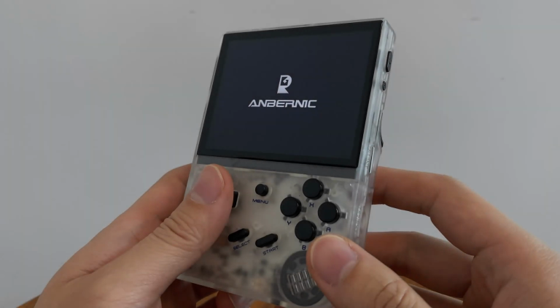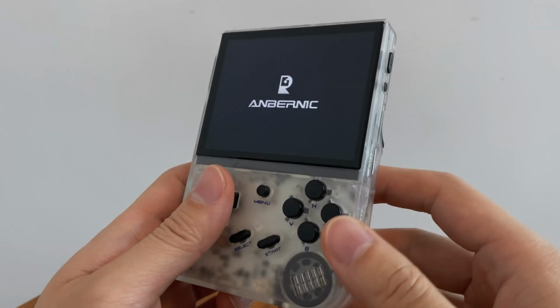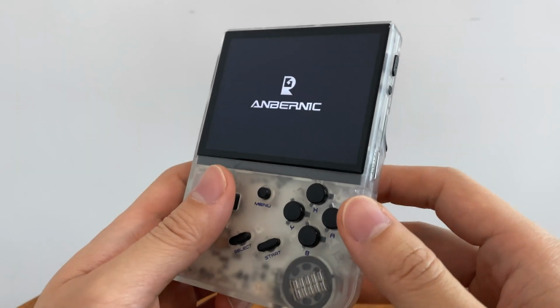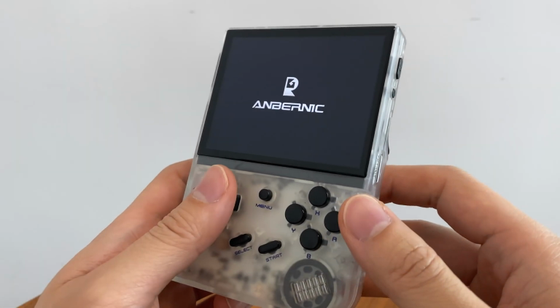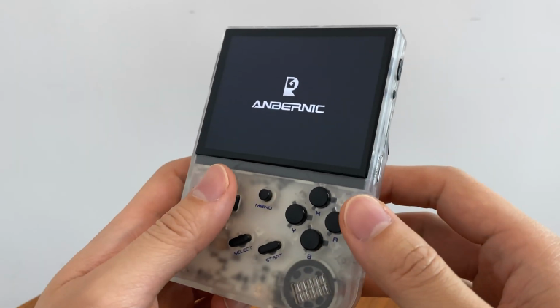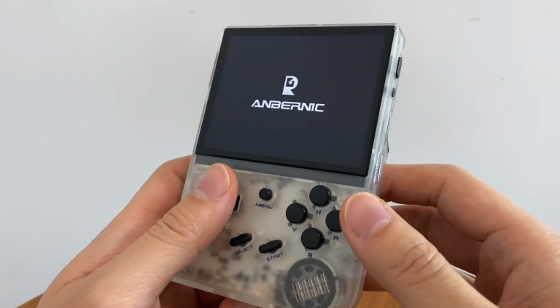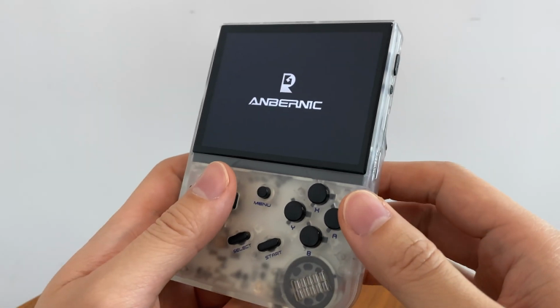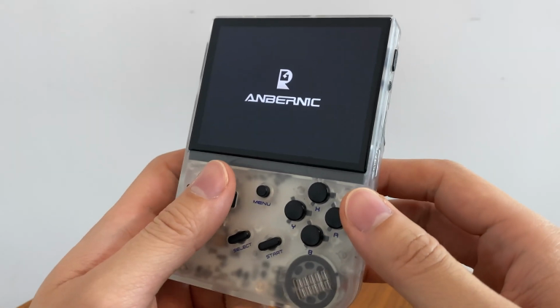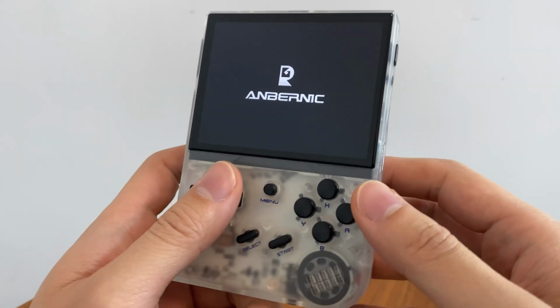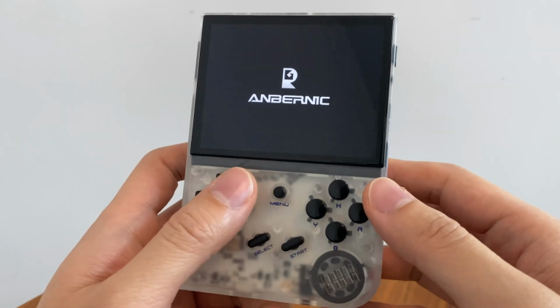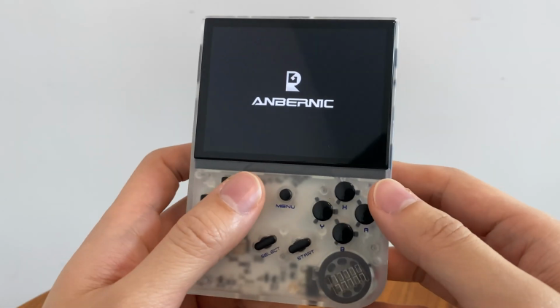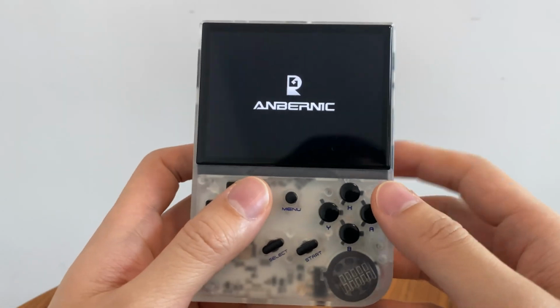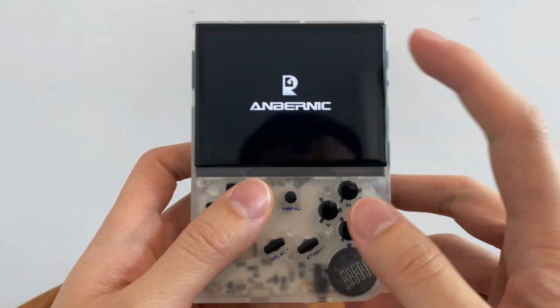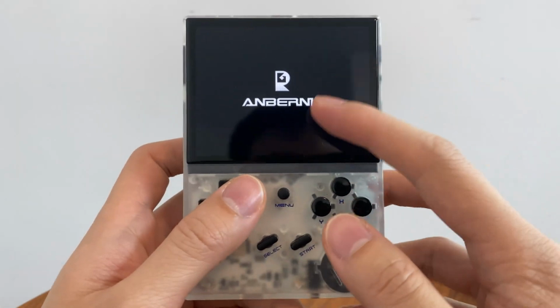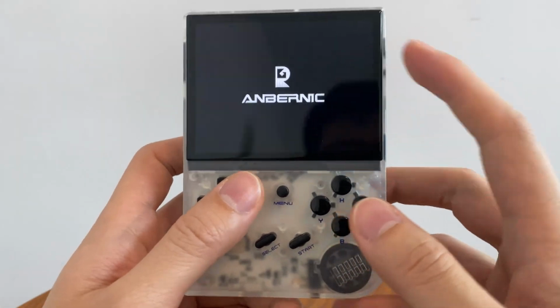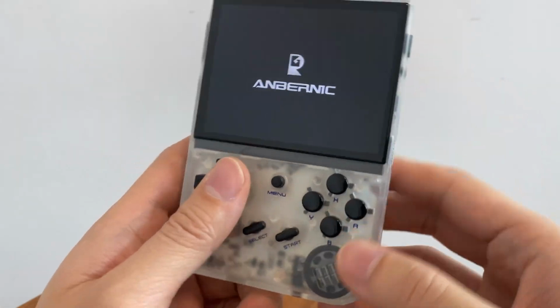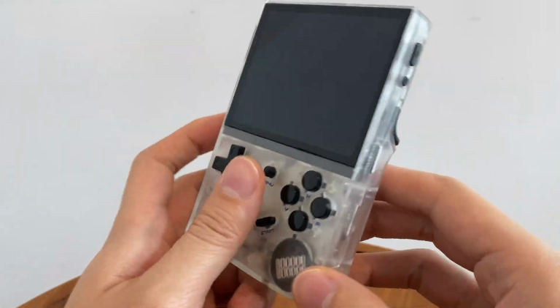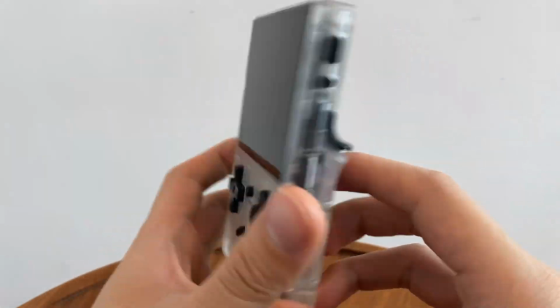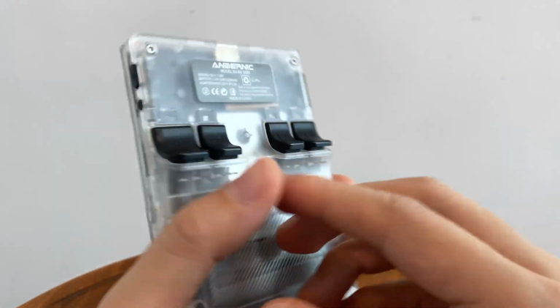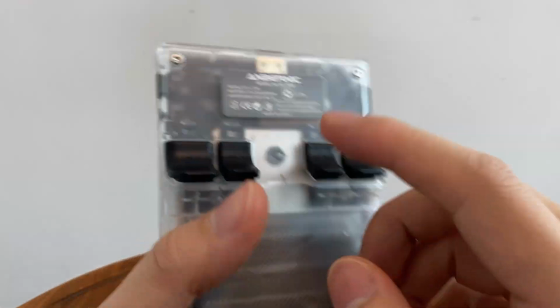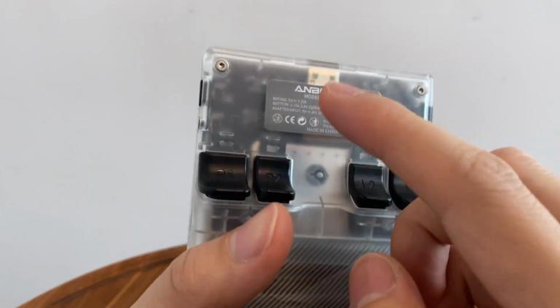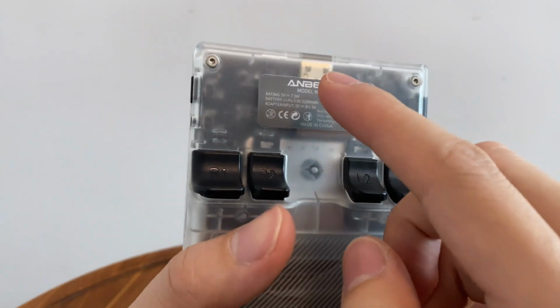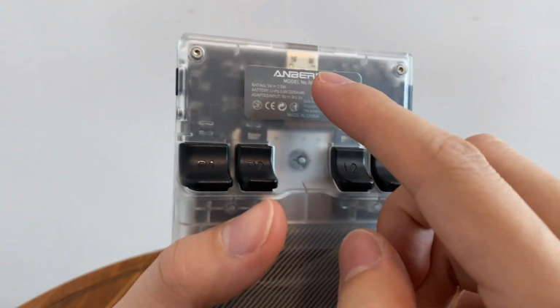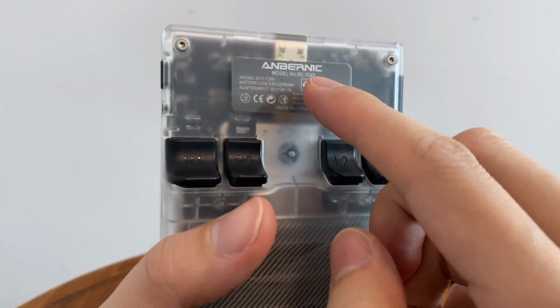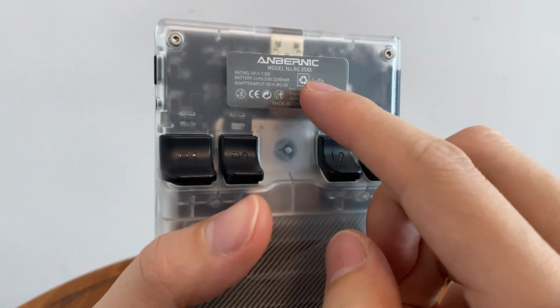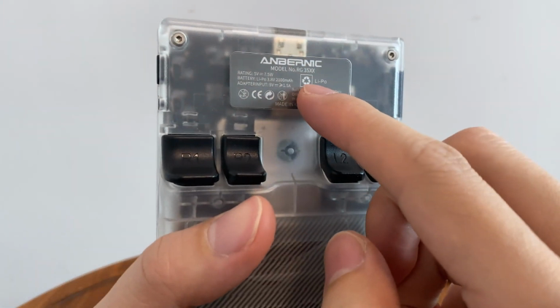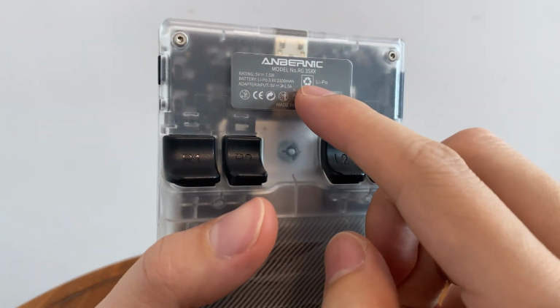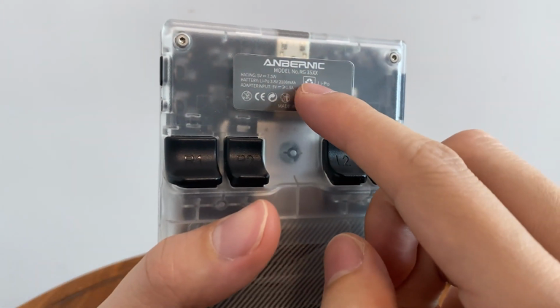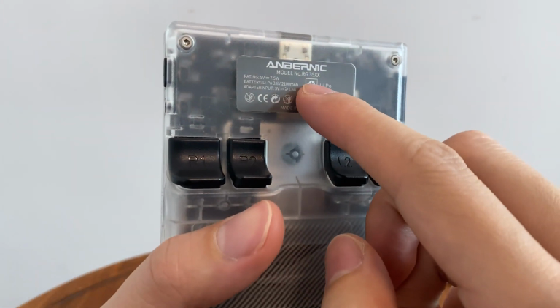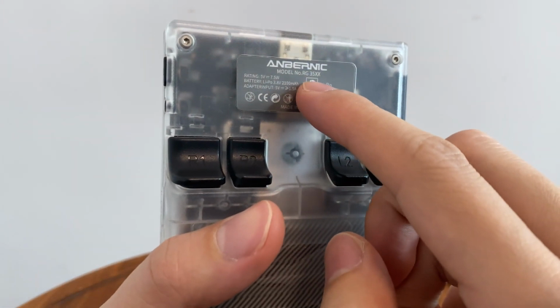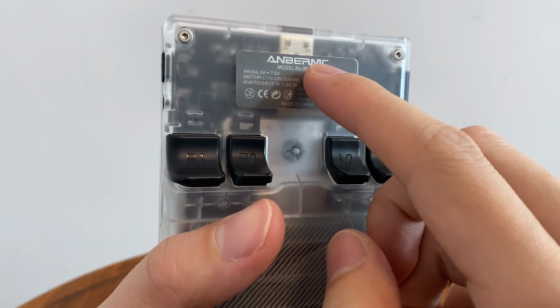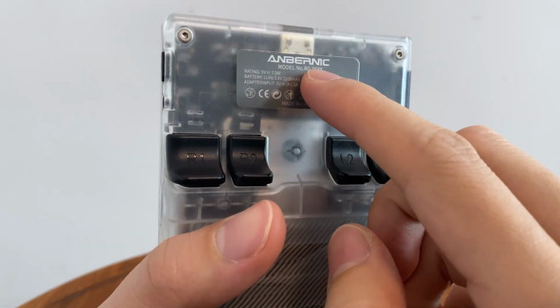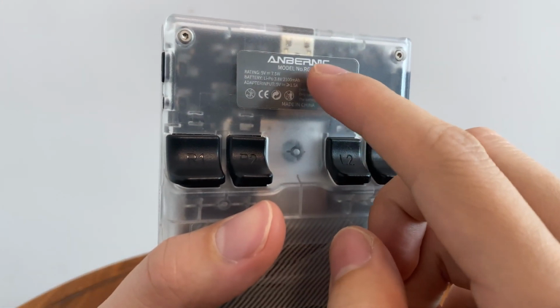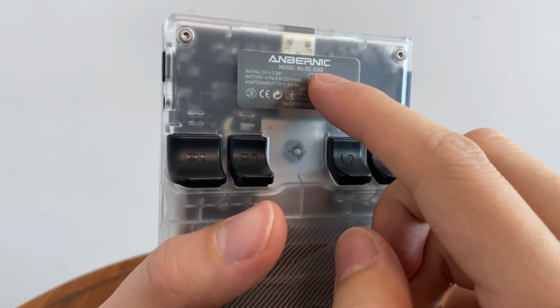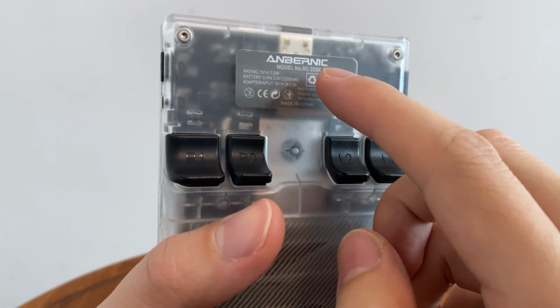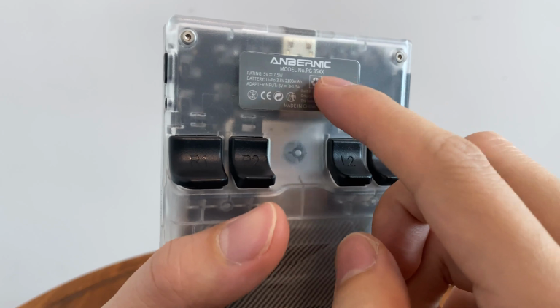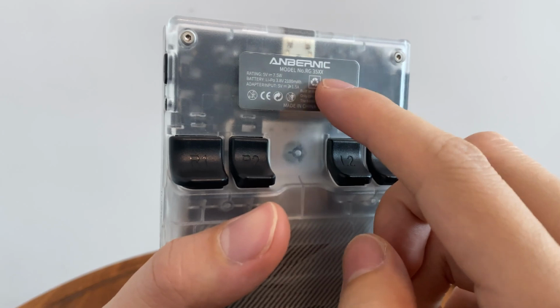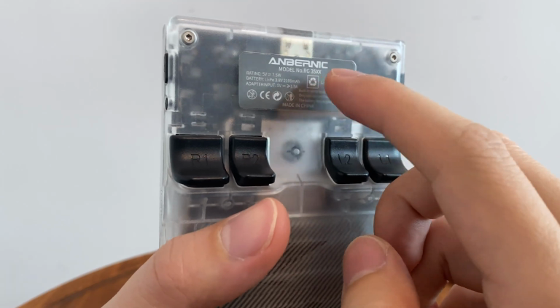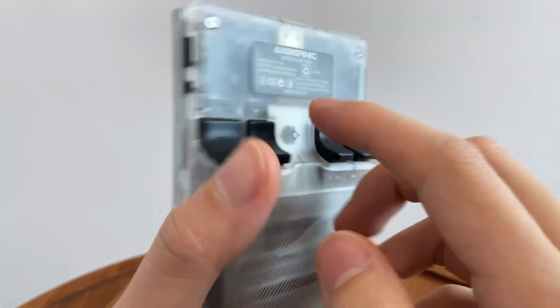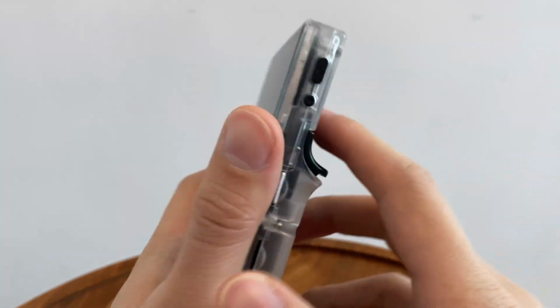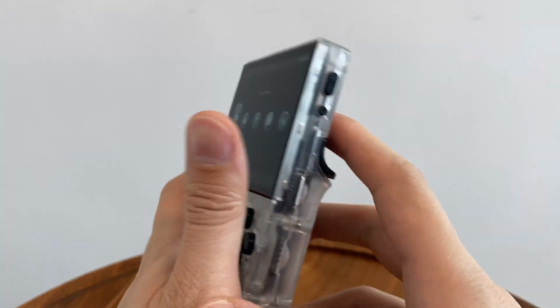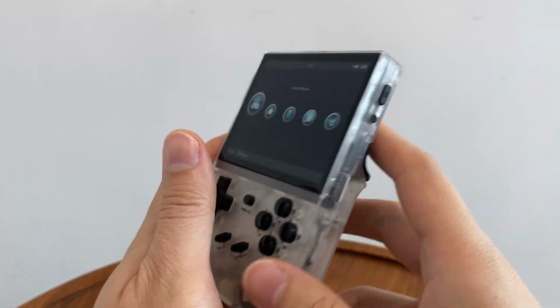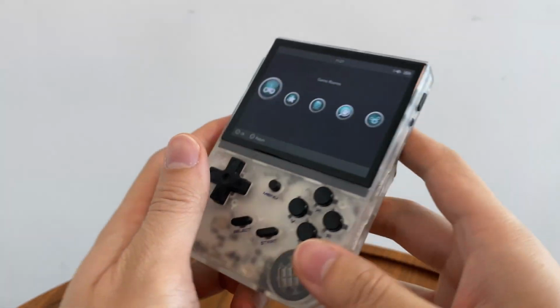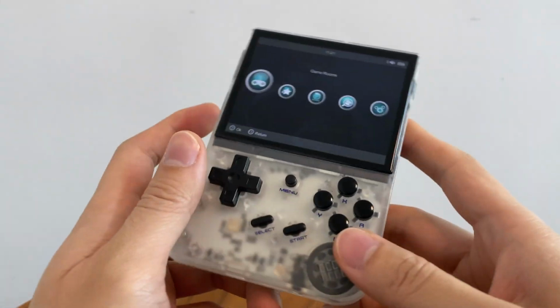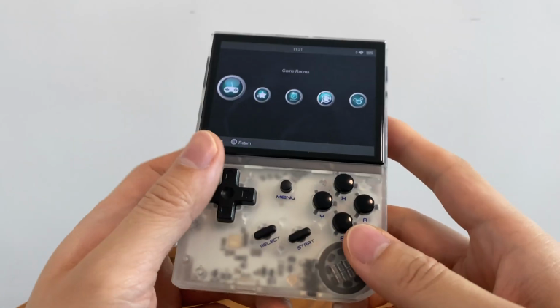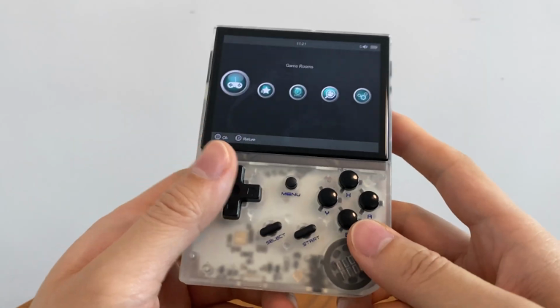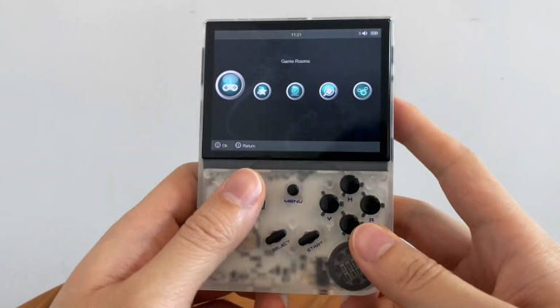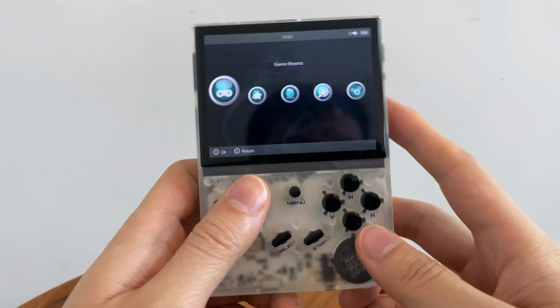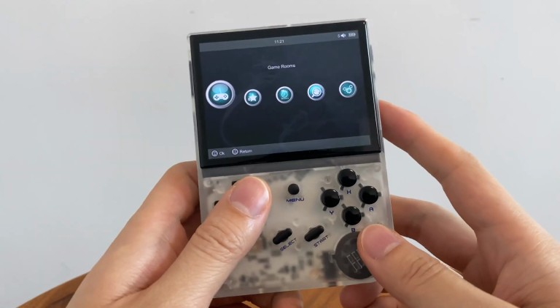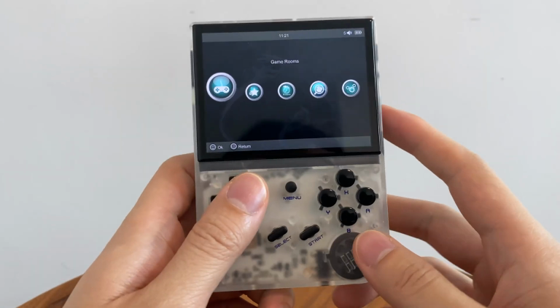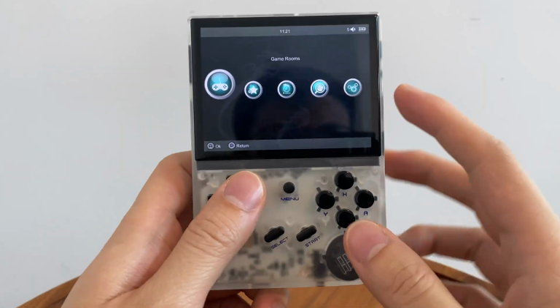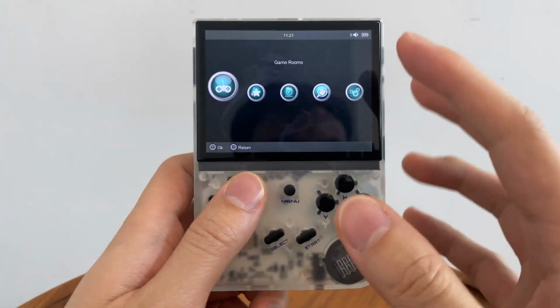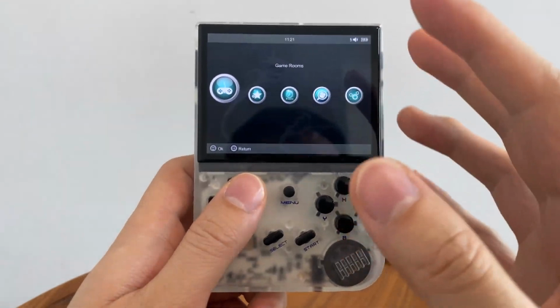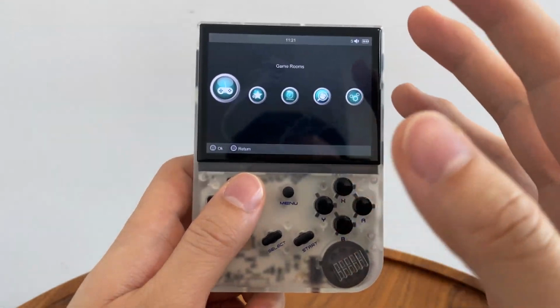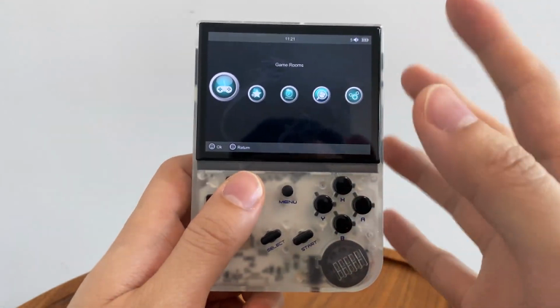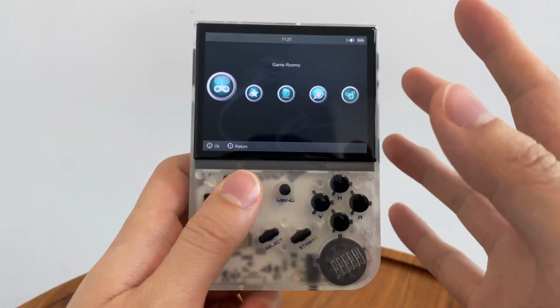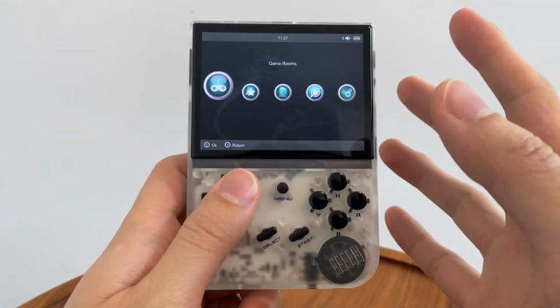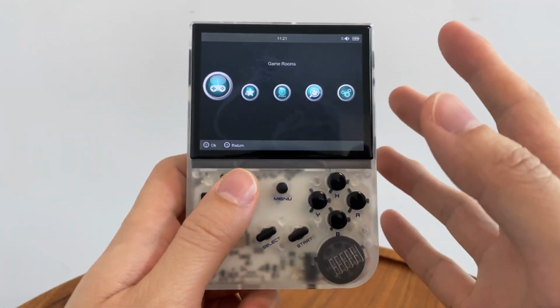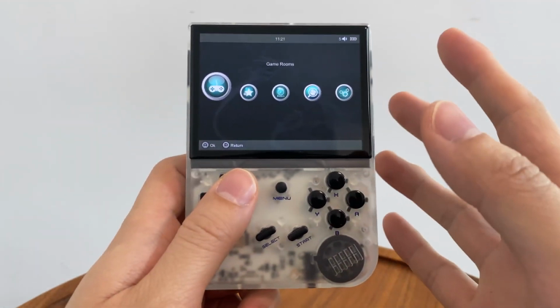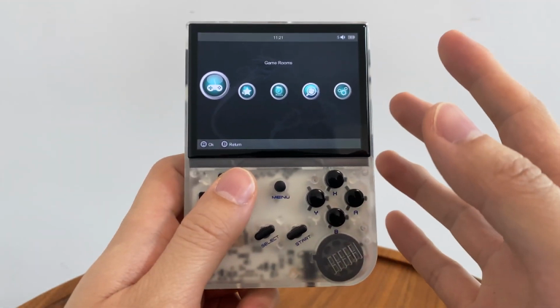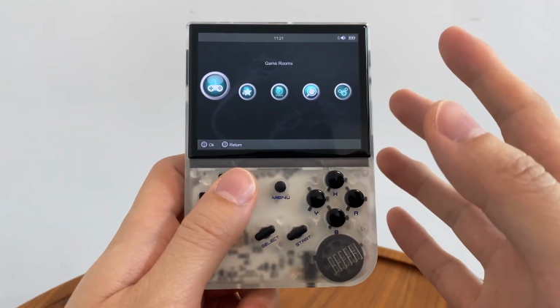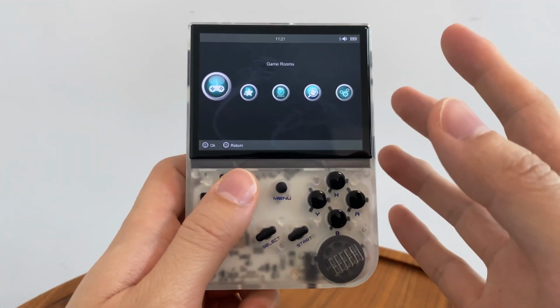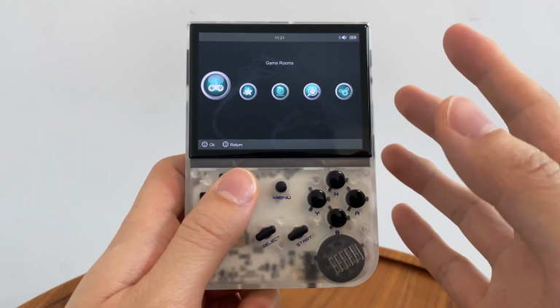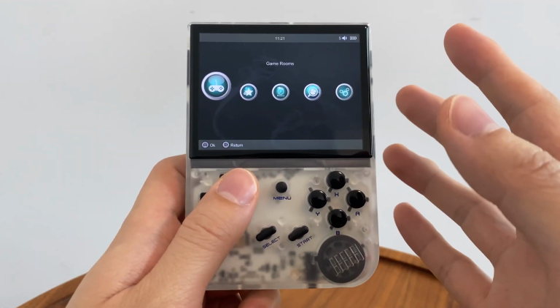Hey guys. This is the Anbenic RG35XX and this is the stock operating system.